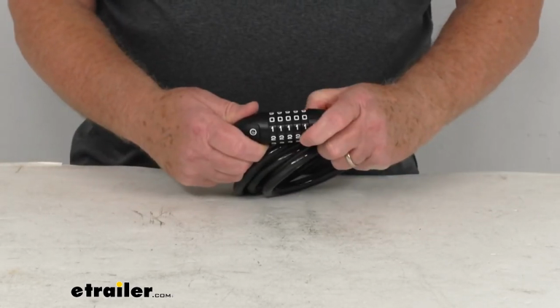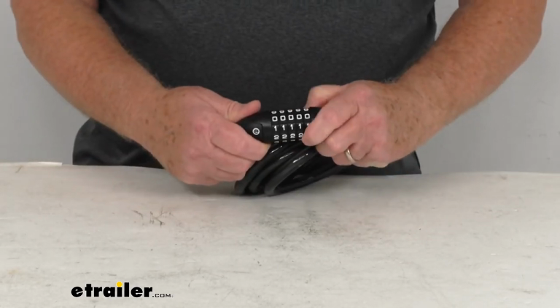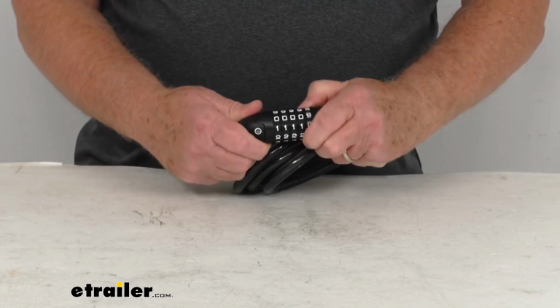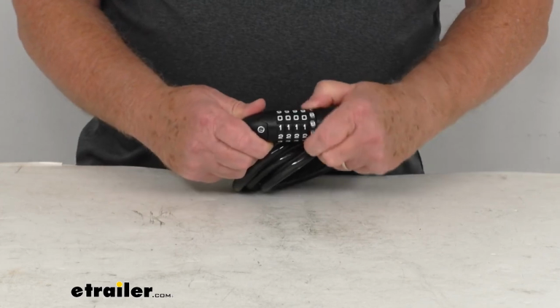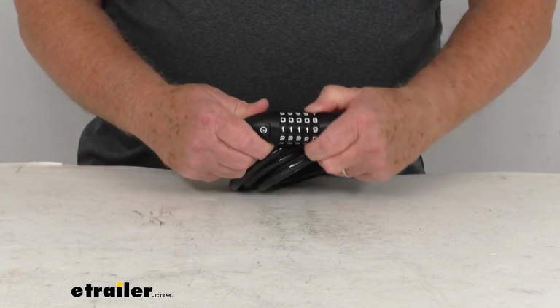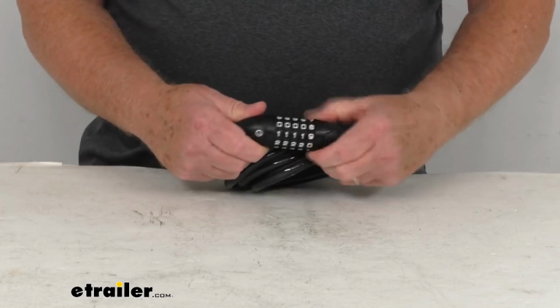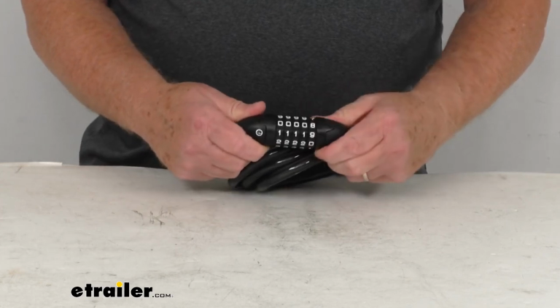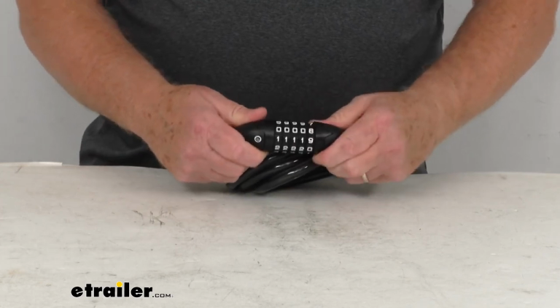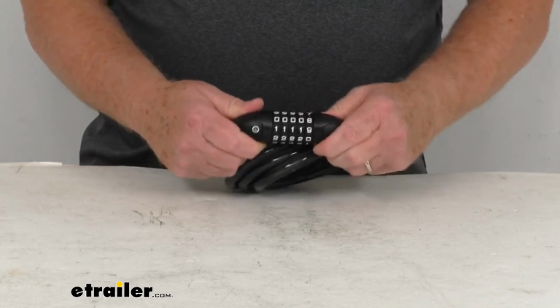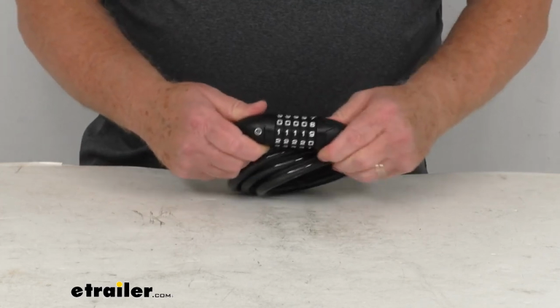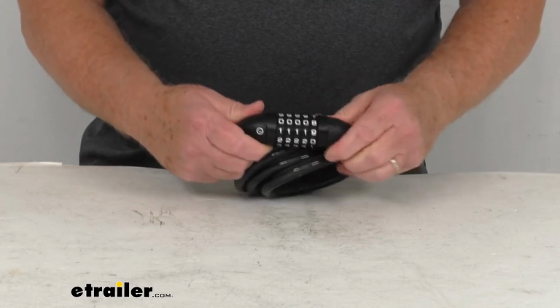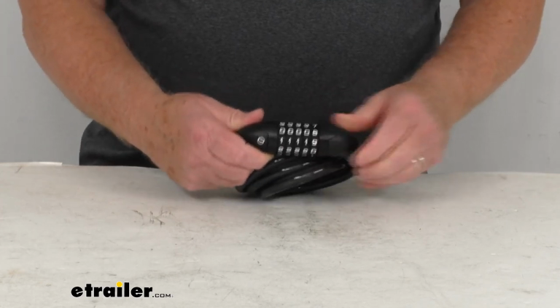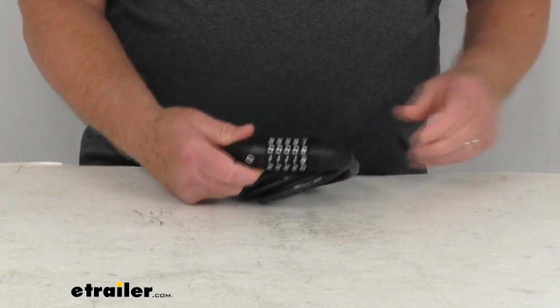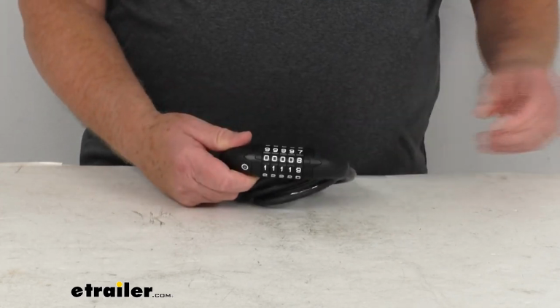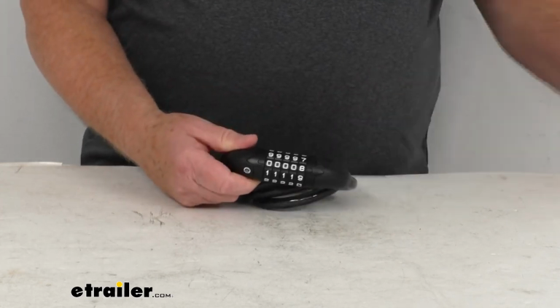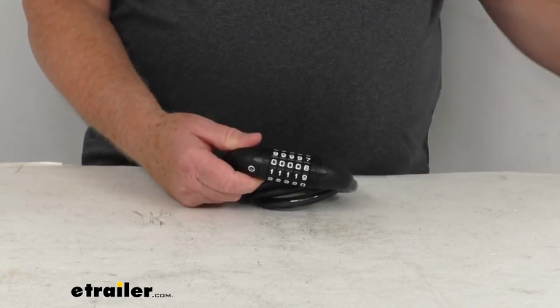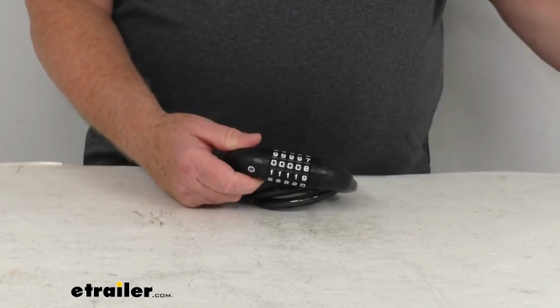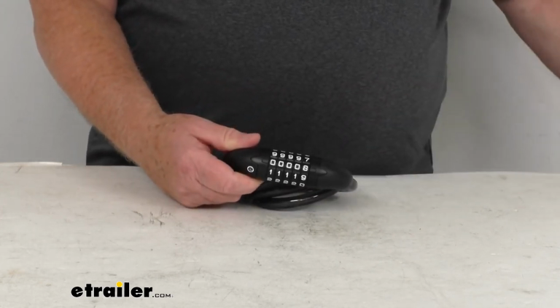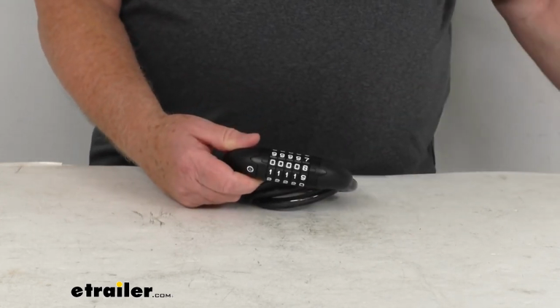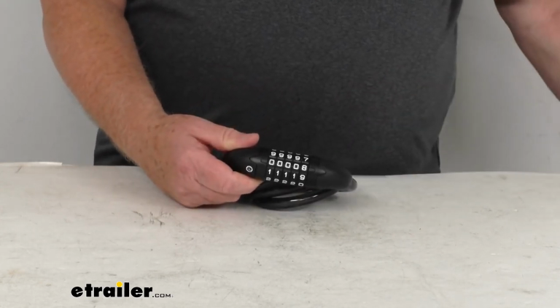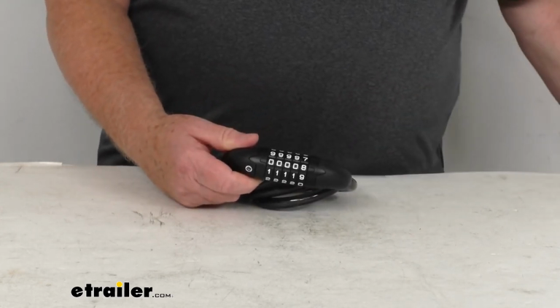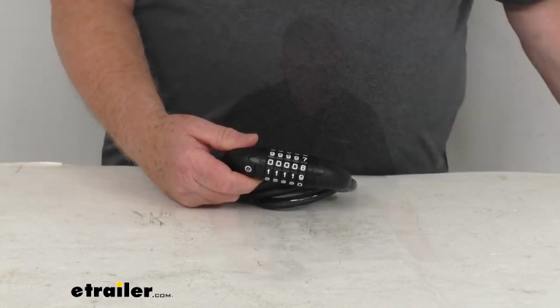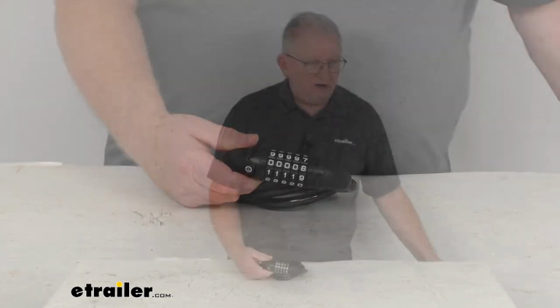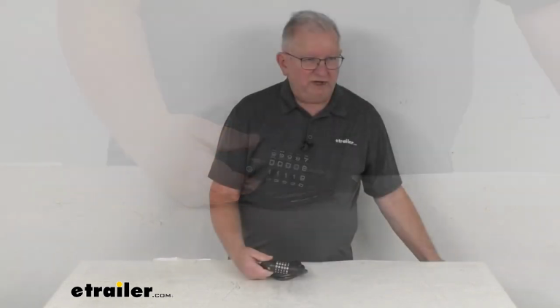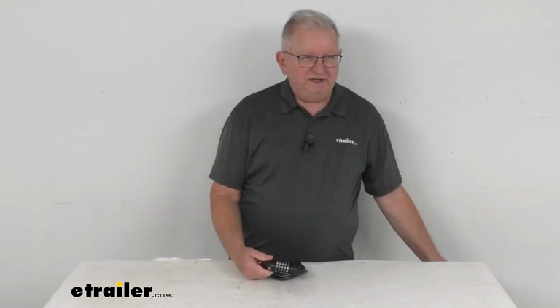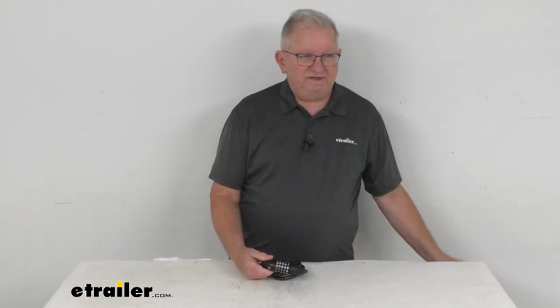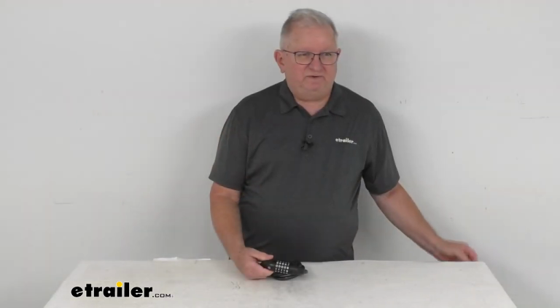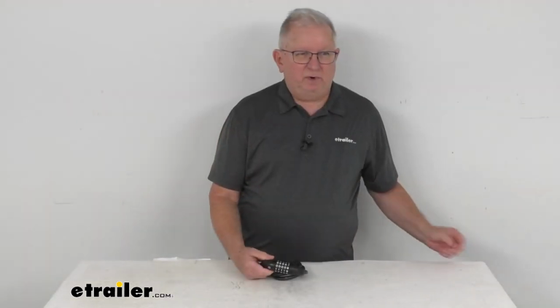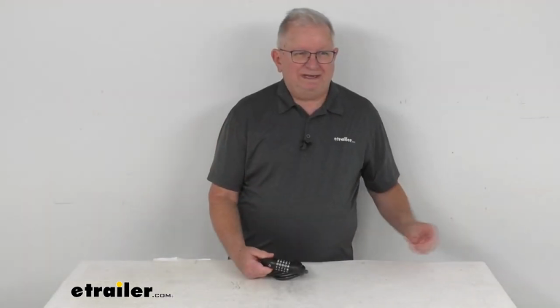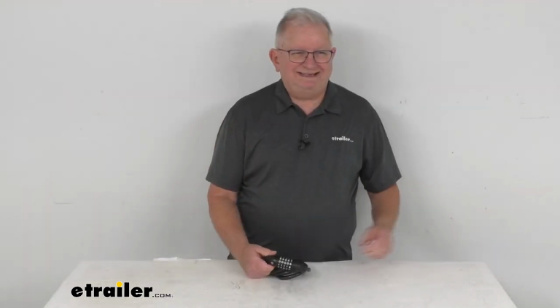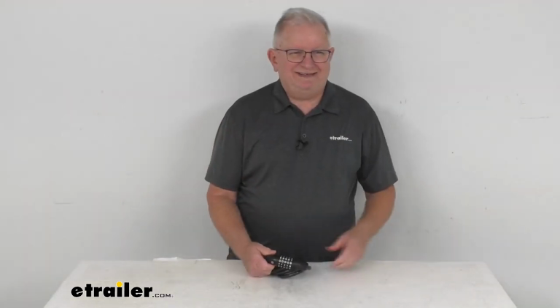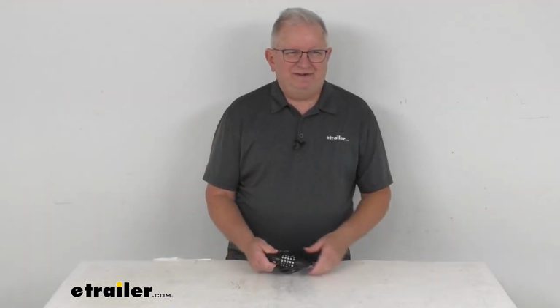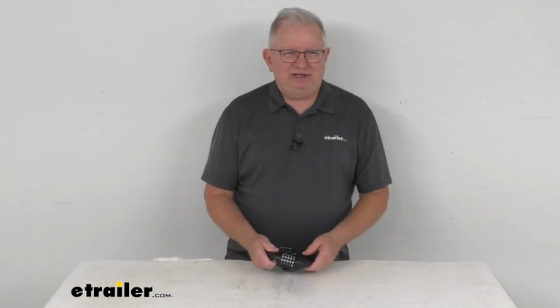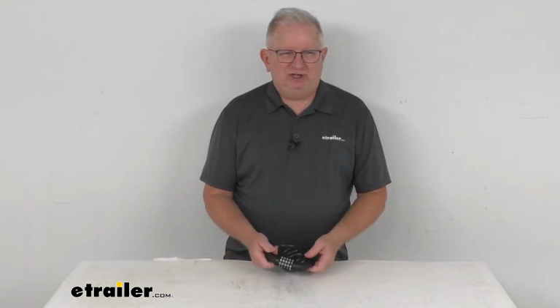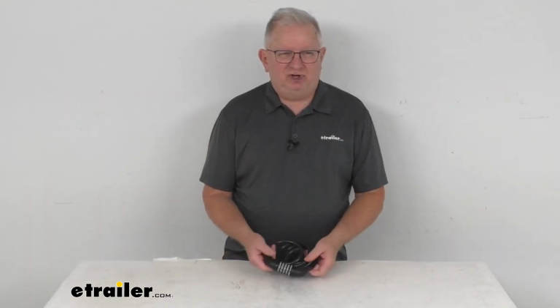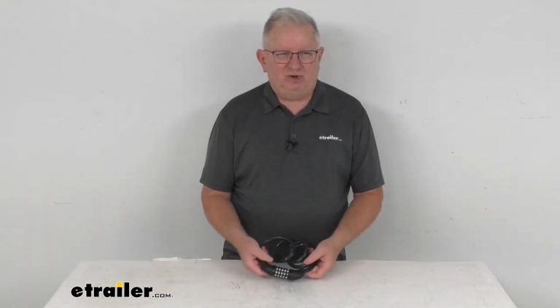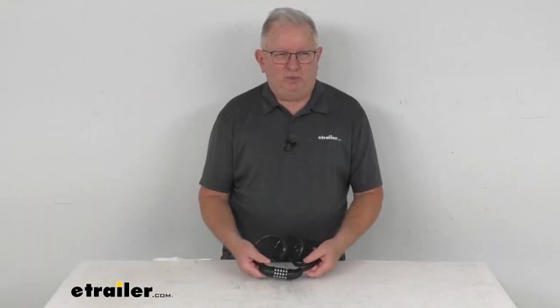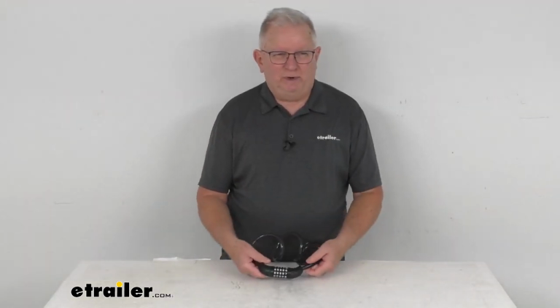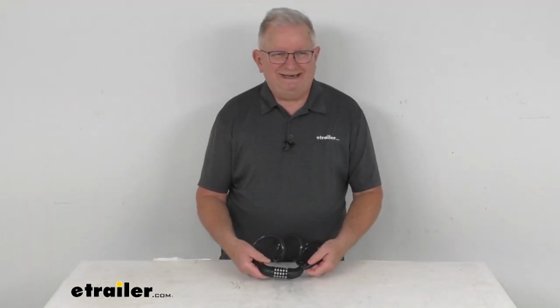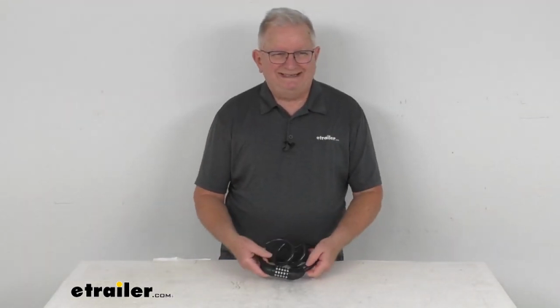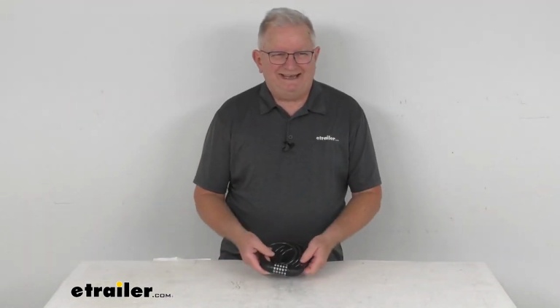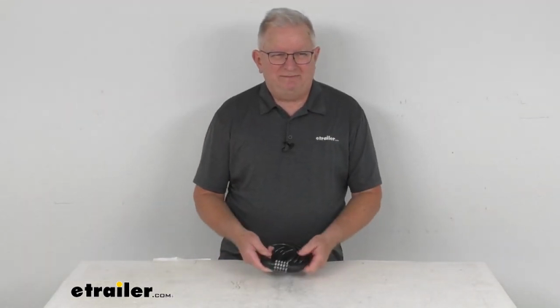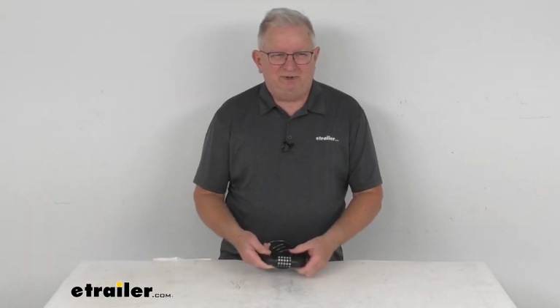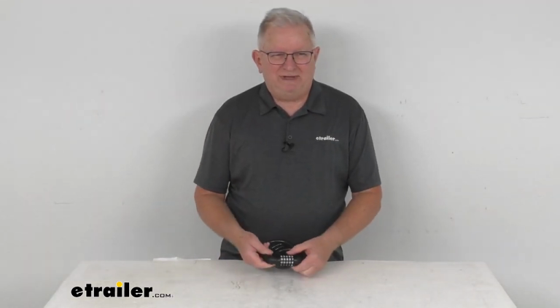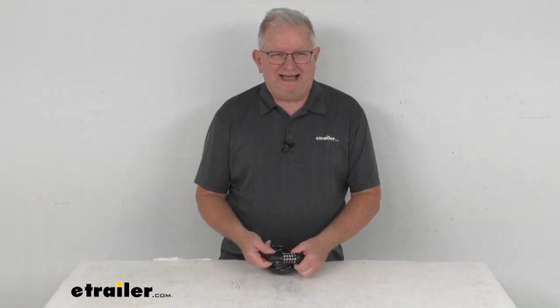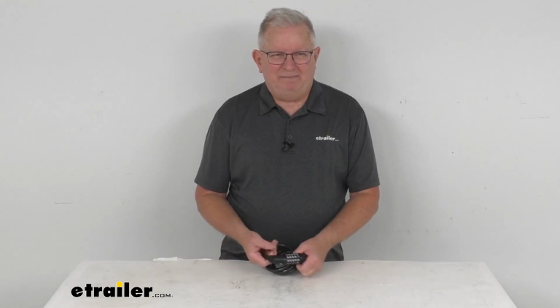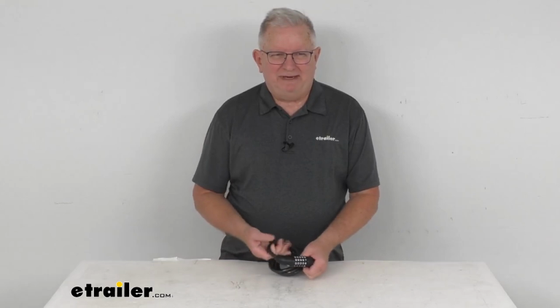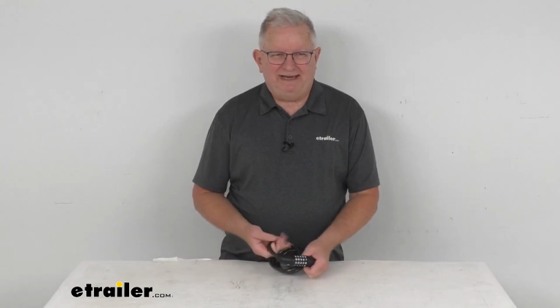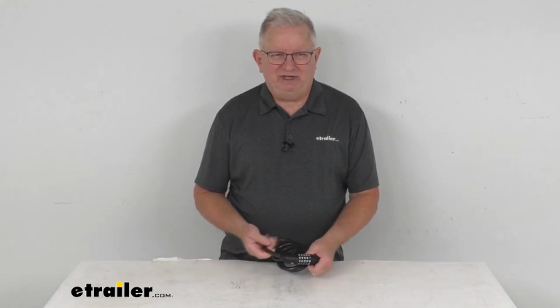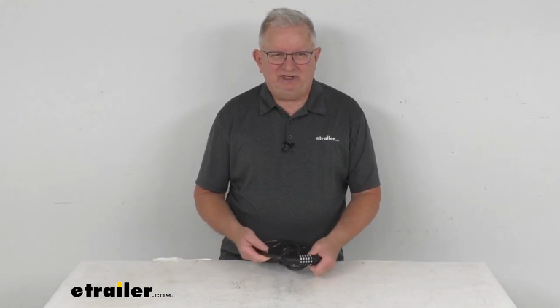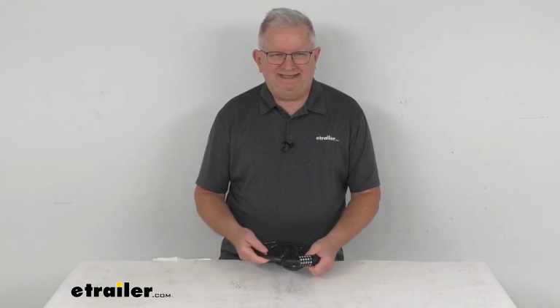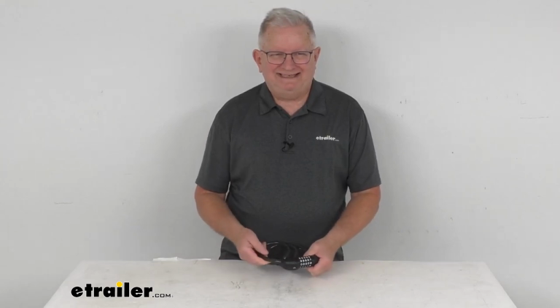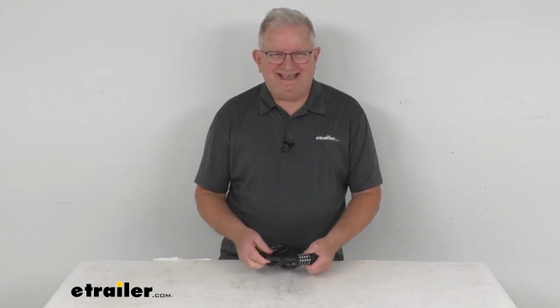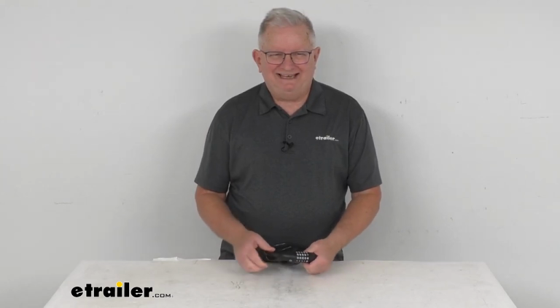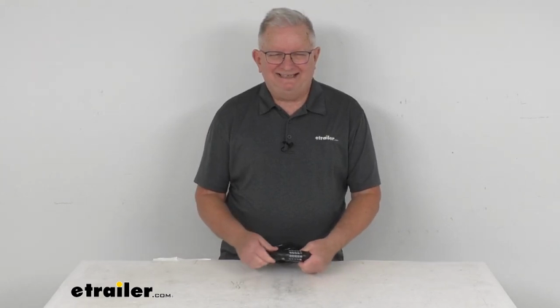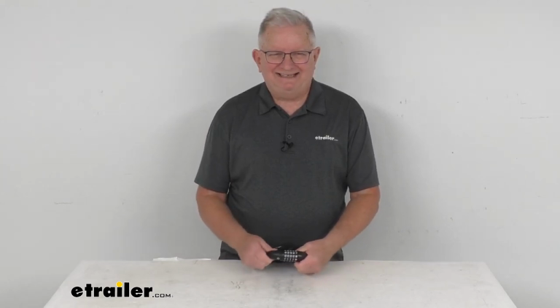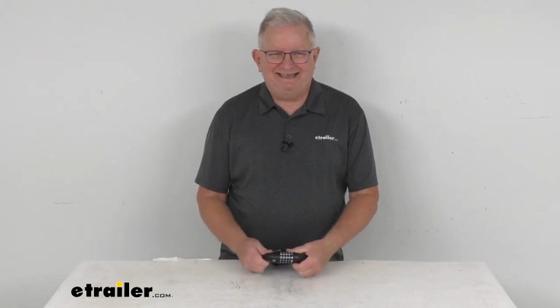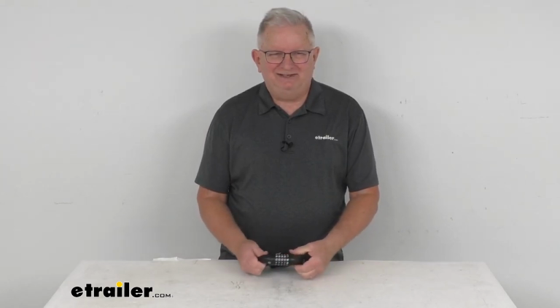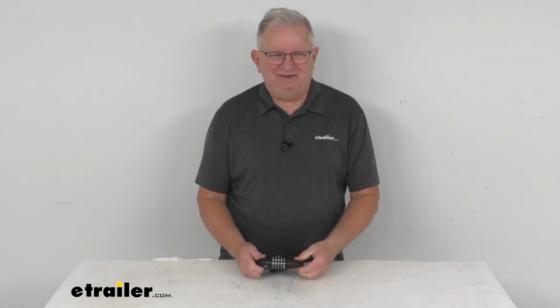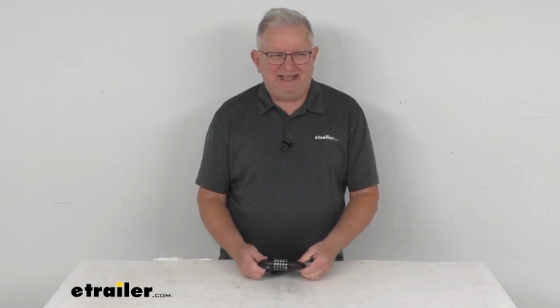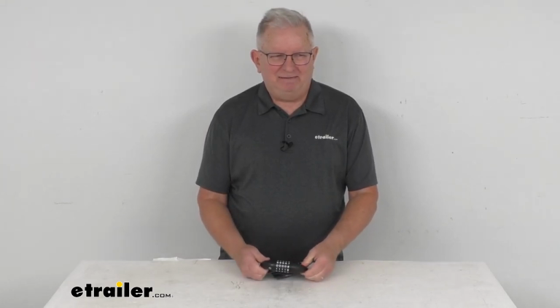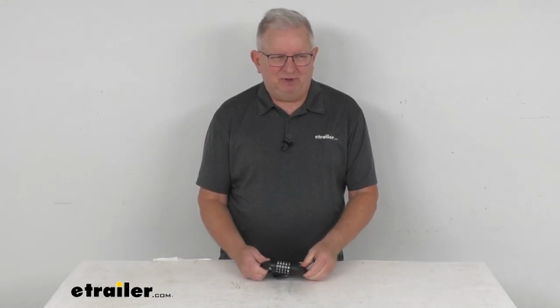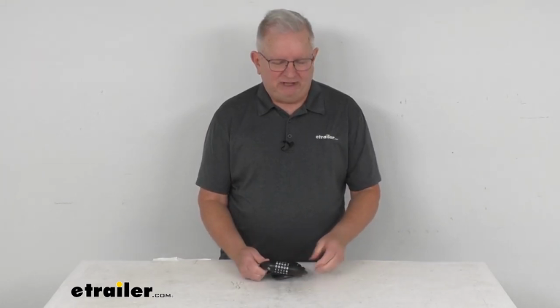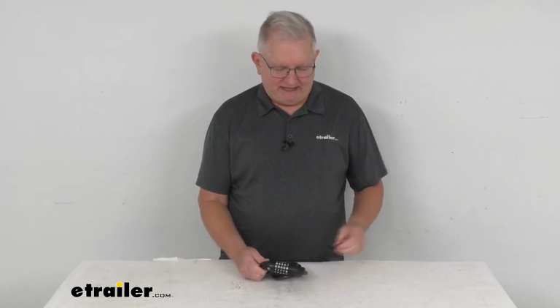That should do it for the review on this 47-inch long resettable combination stainless steel cable lock.